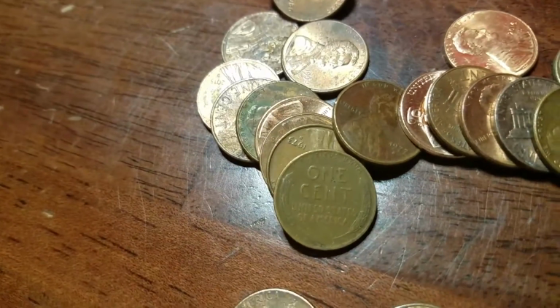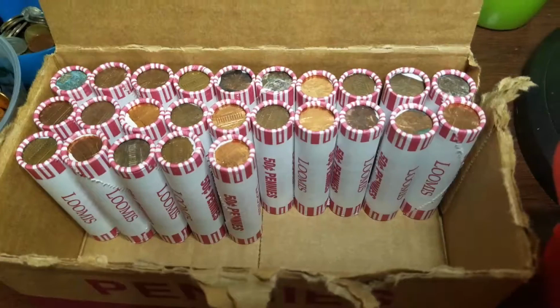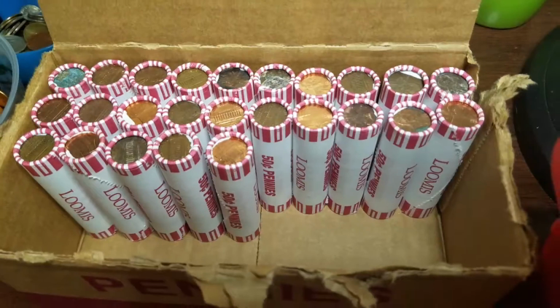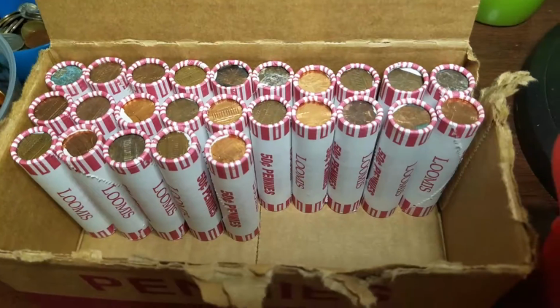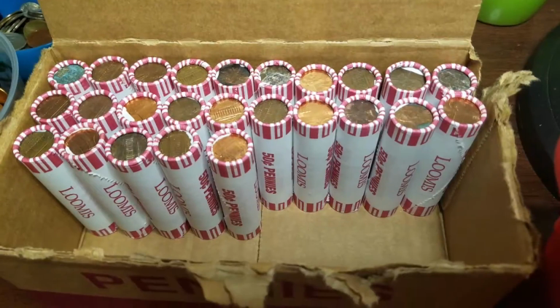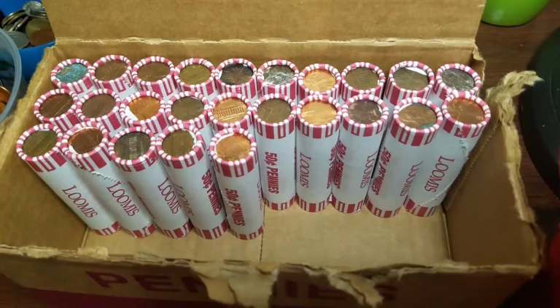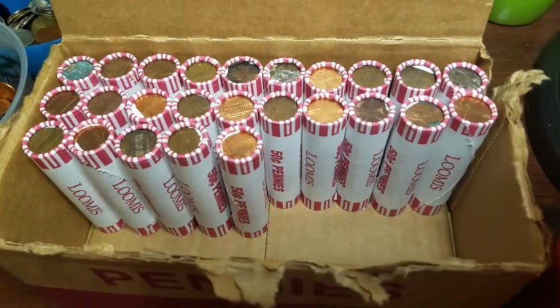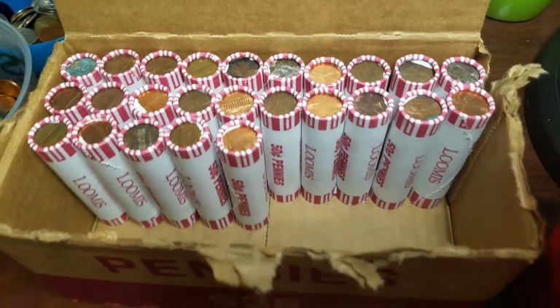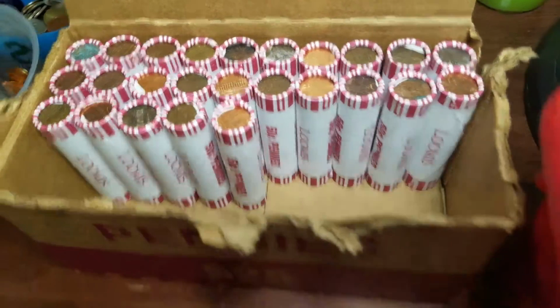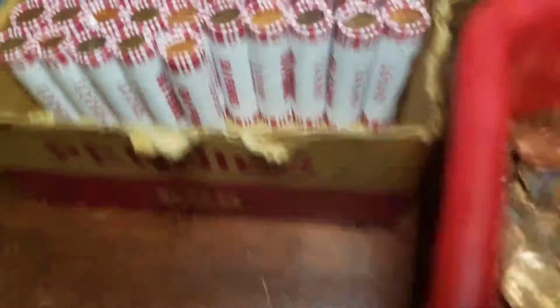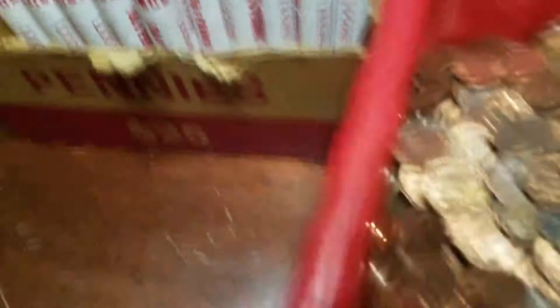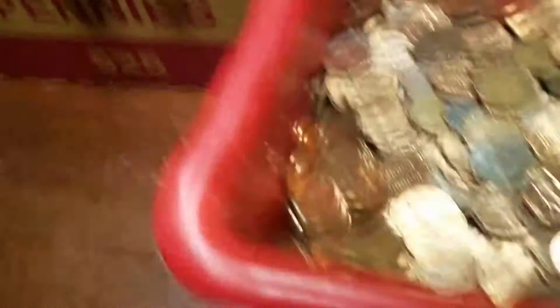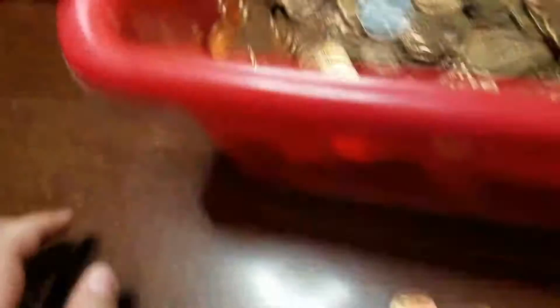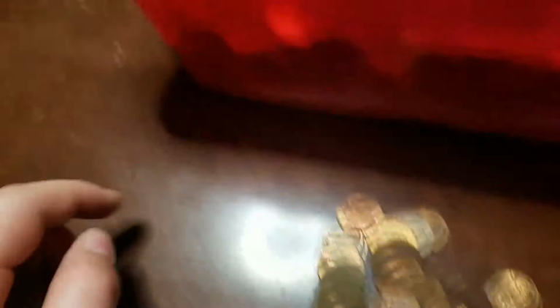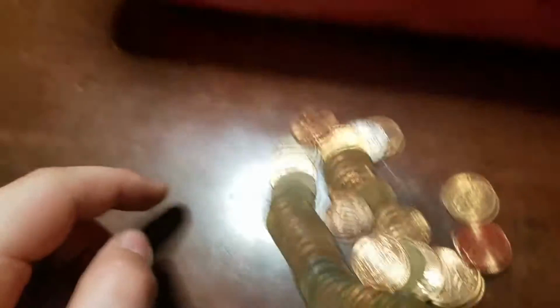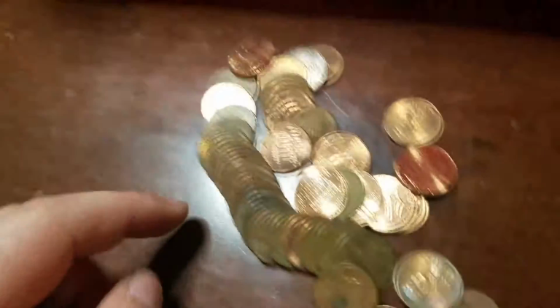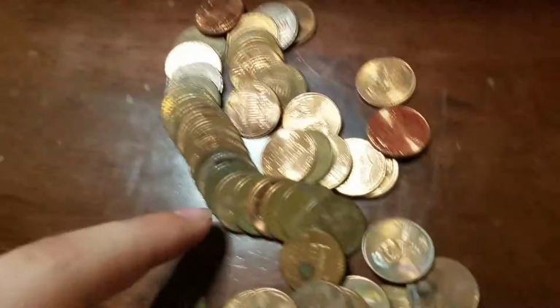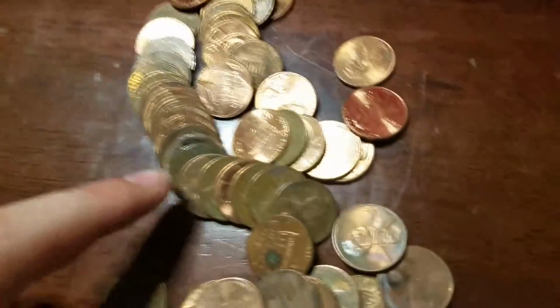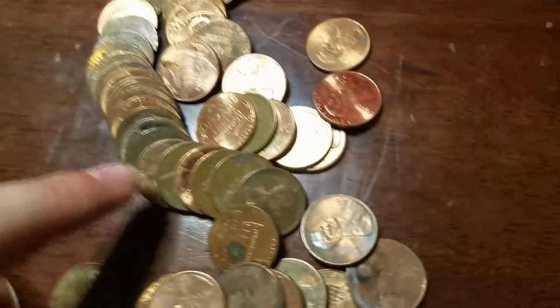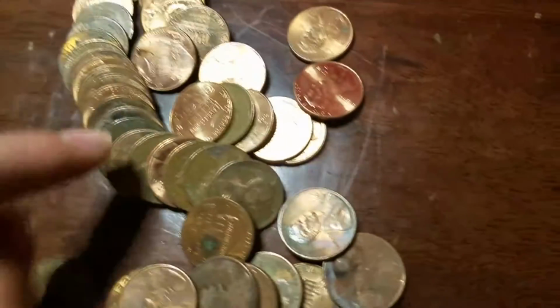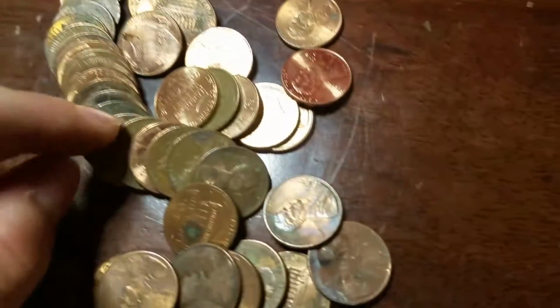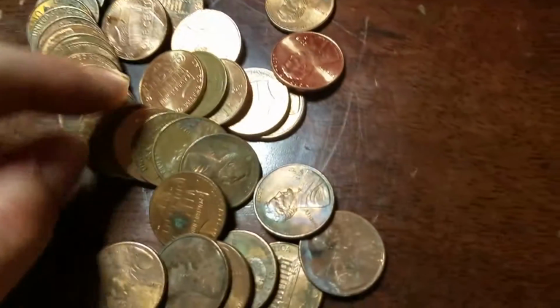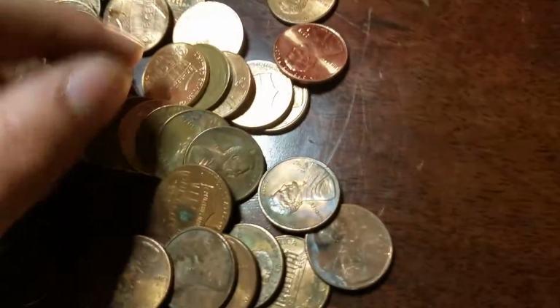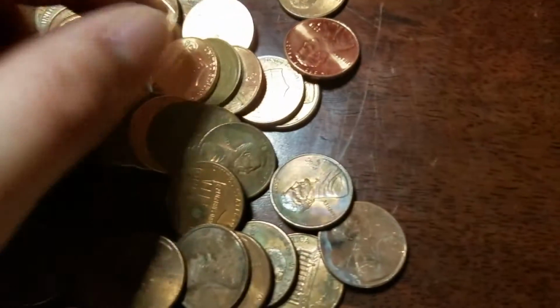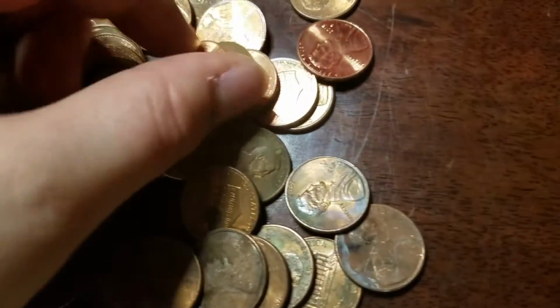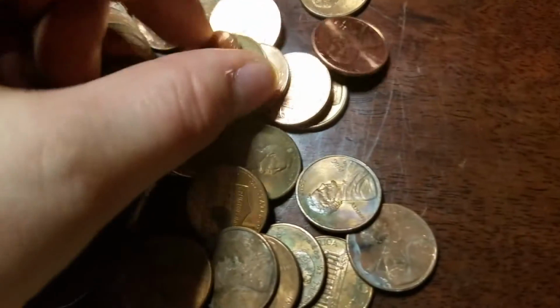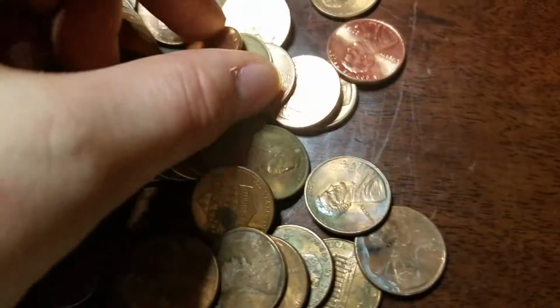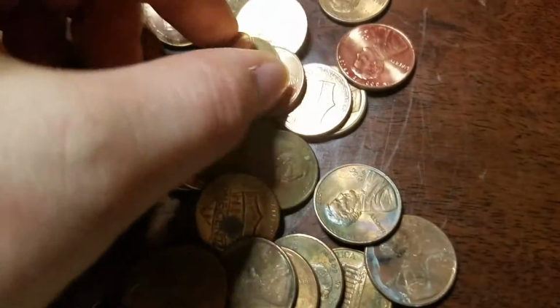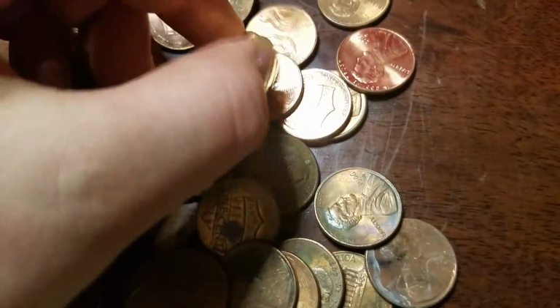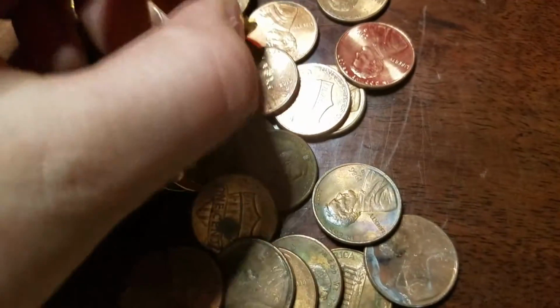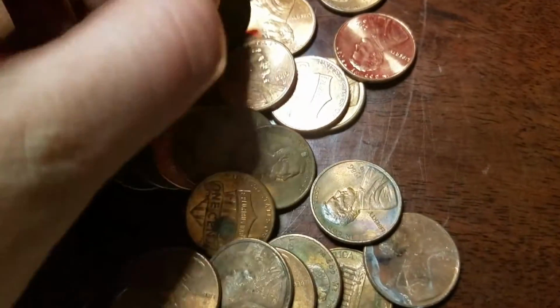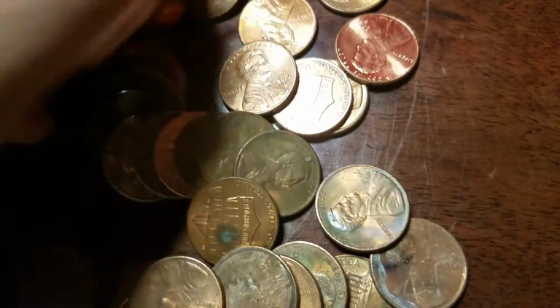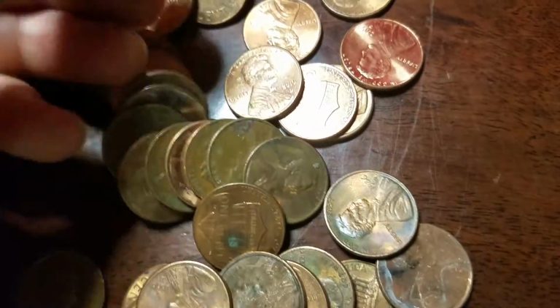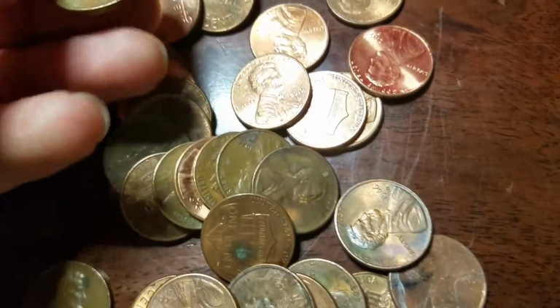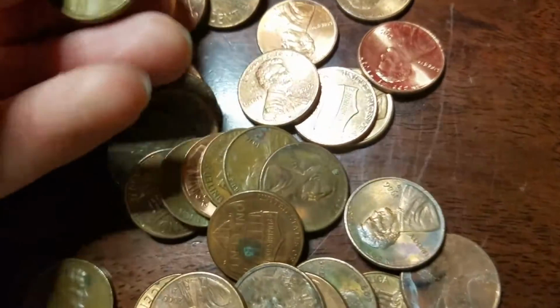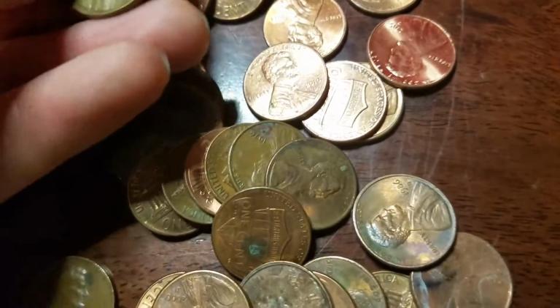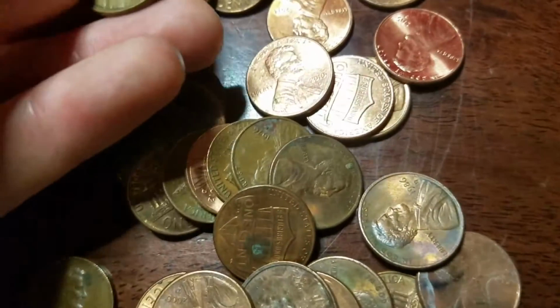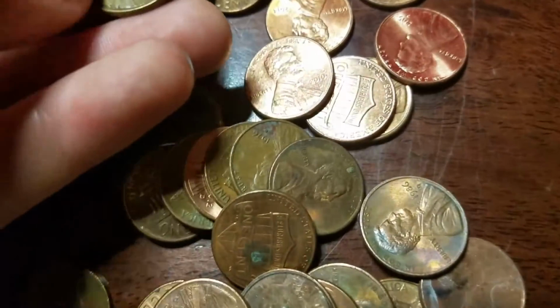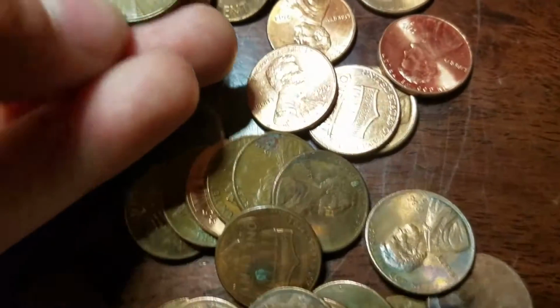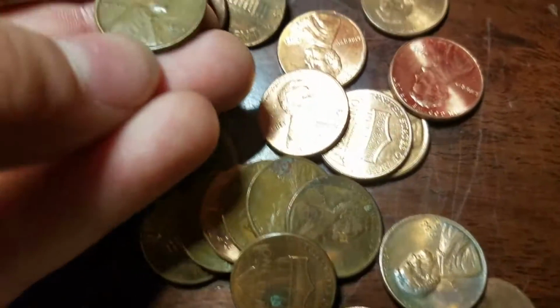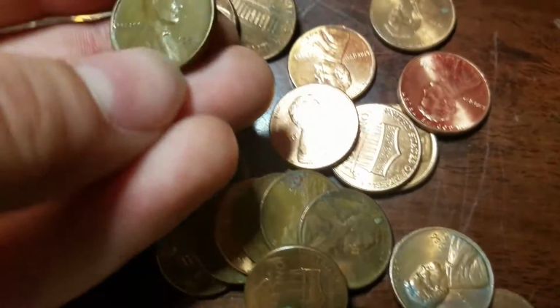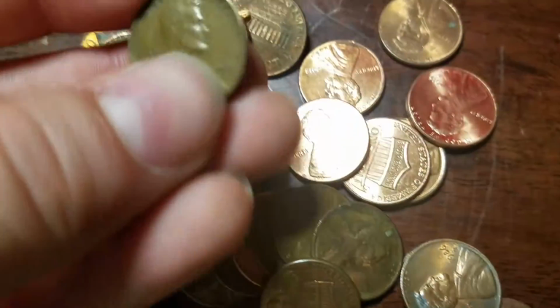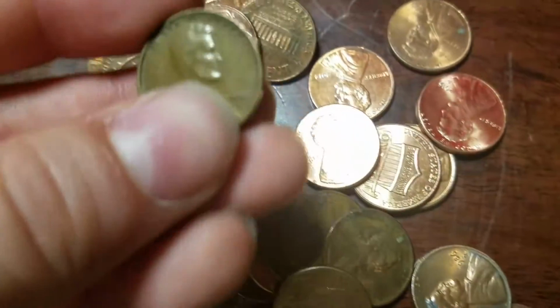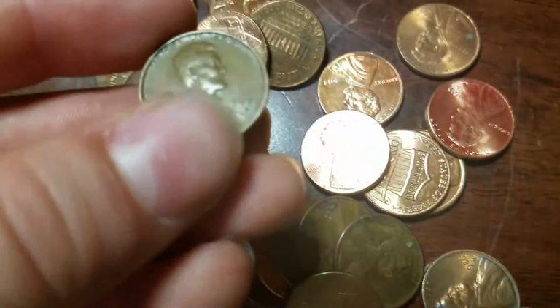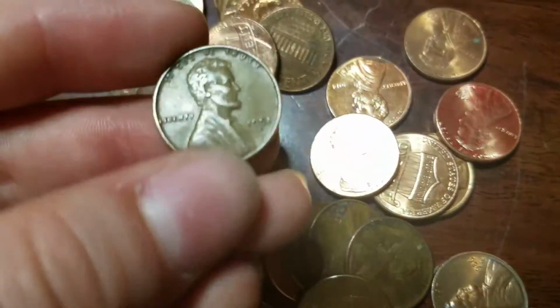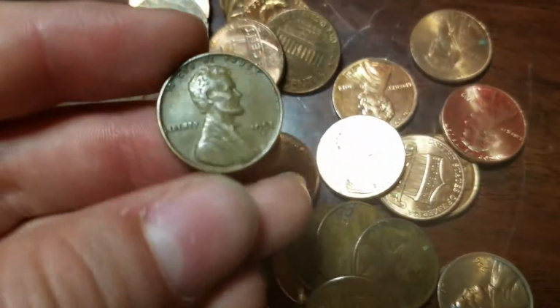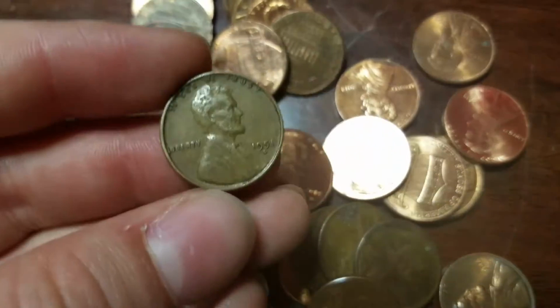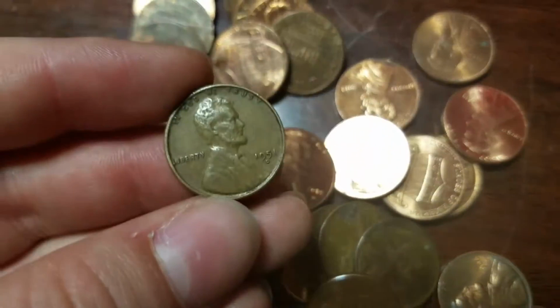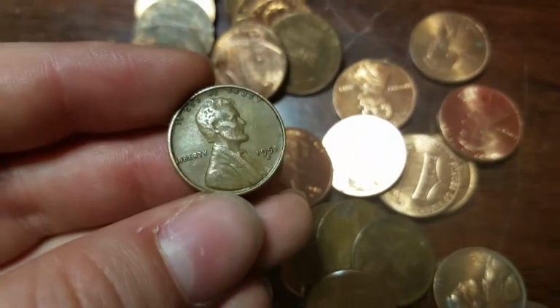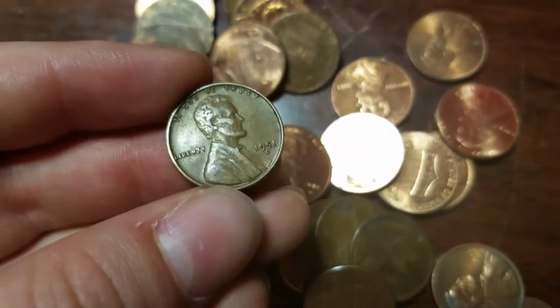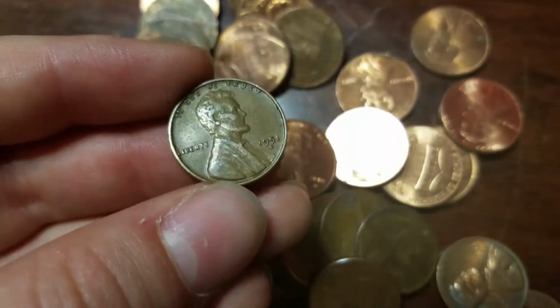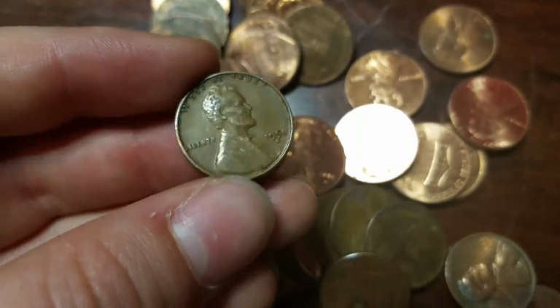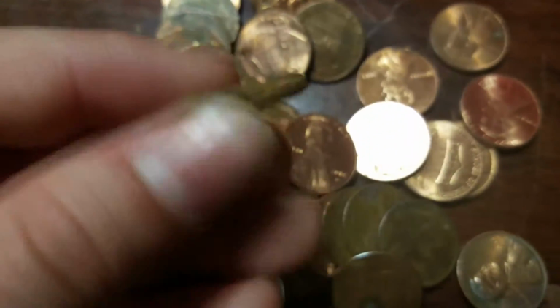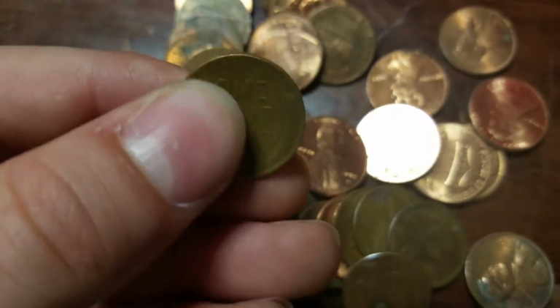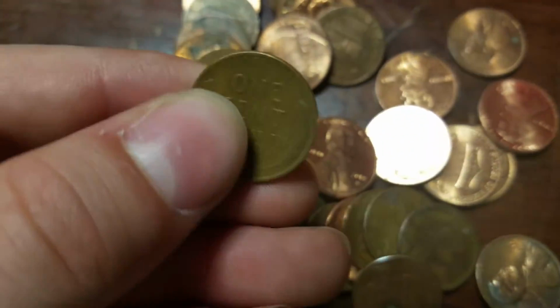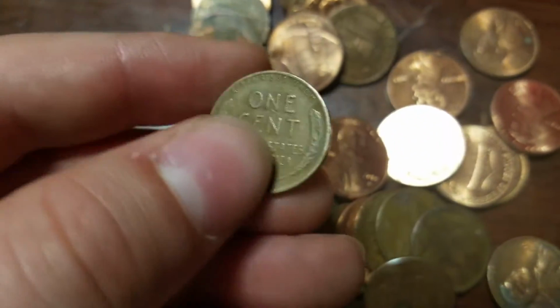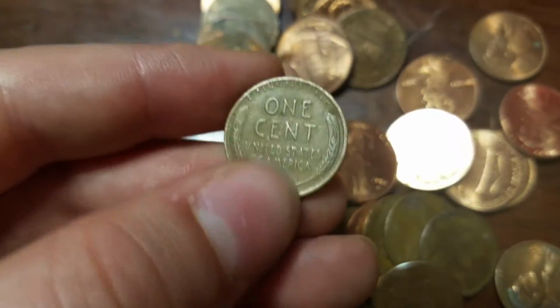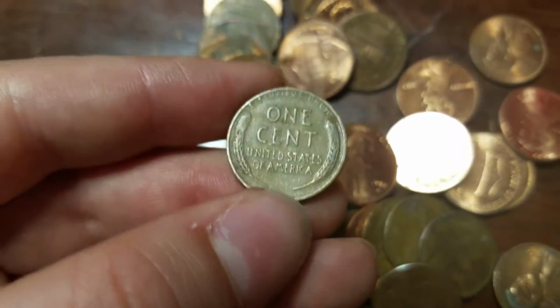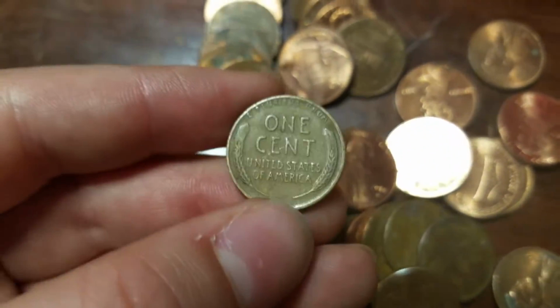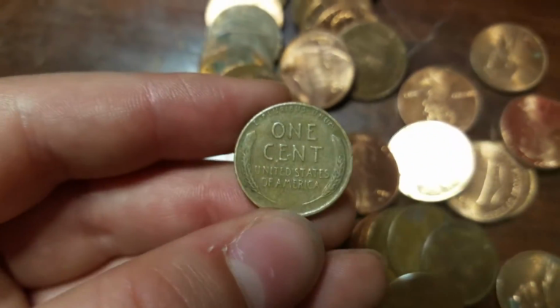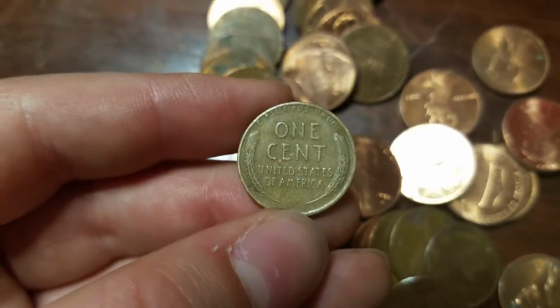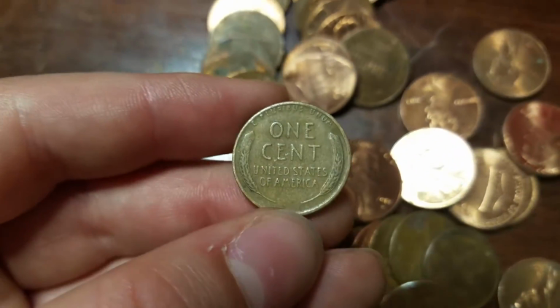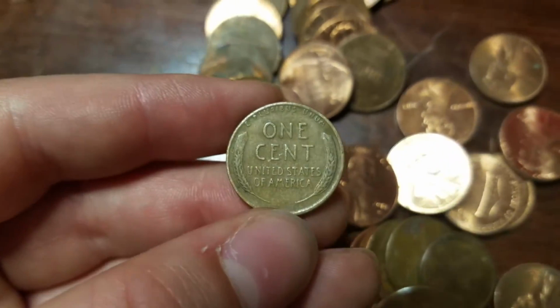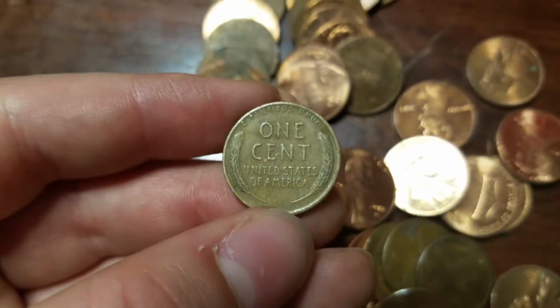A few rolls later again and we have our fourth wheat — 1951 Denver. So let's keep going.